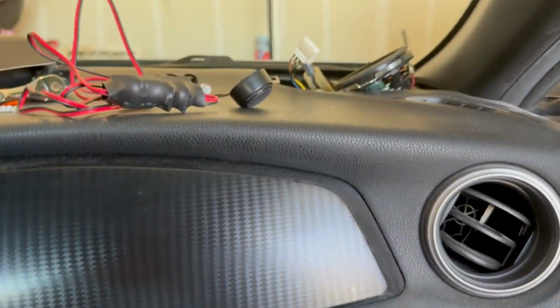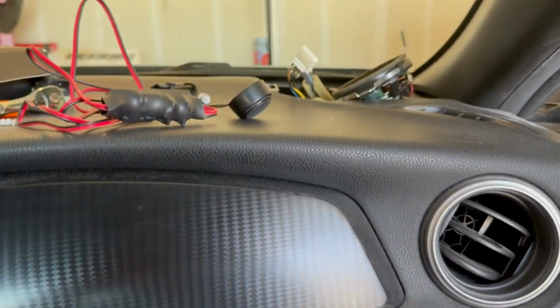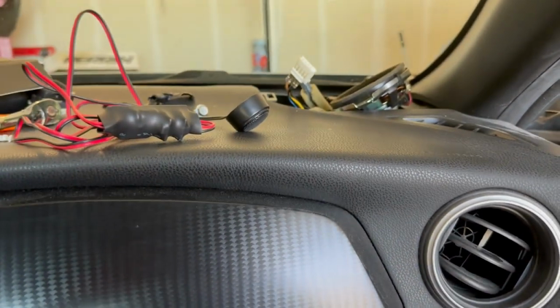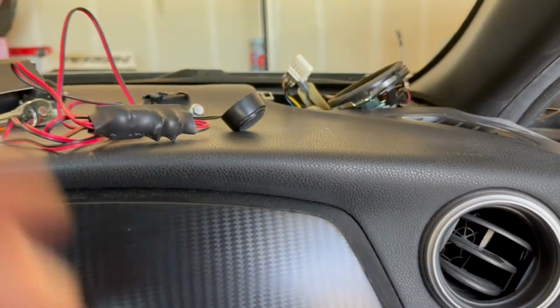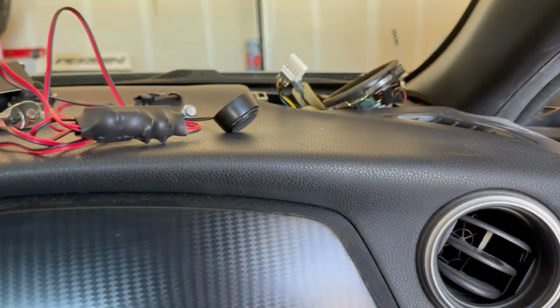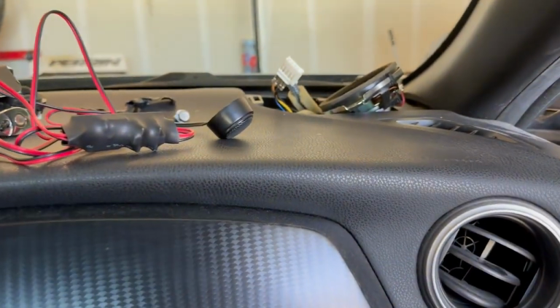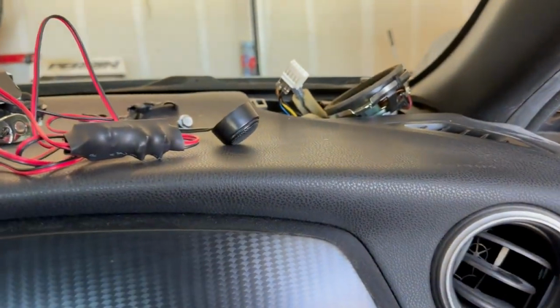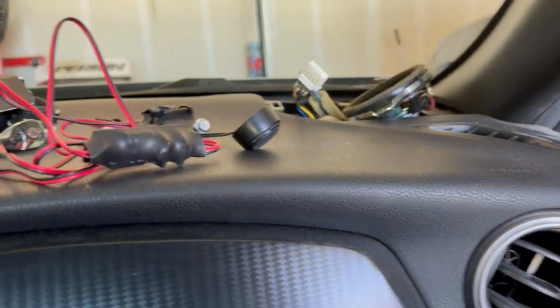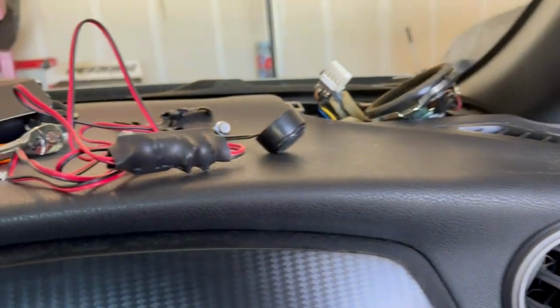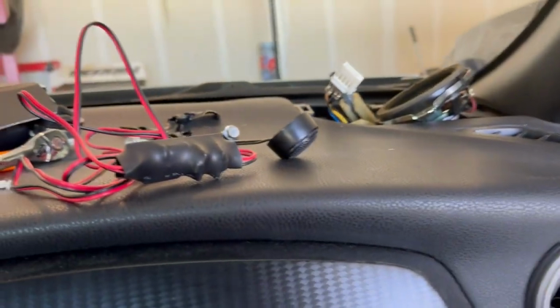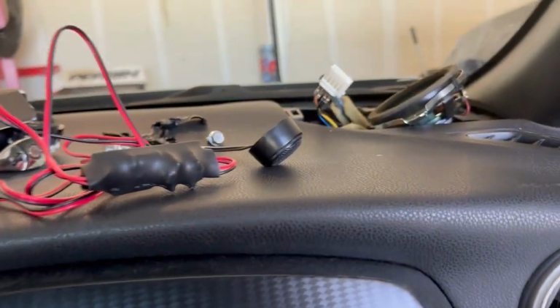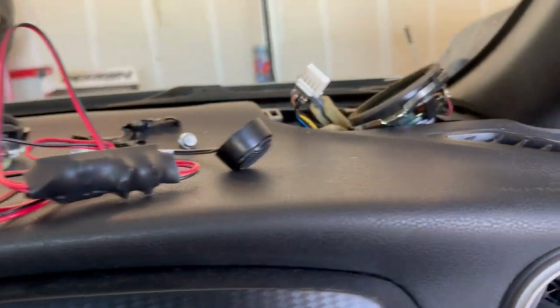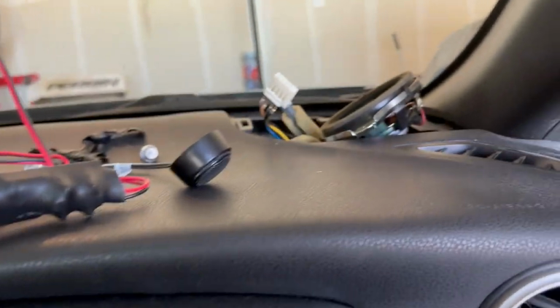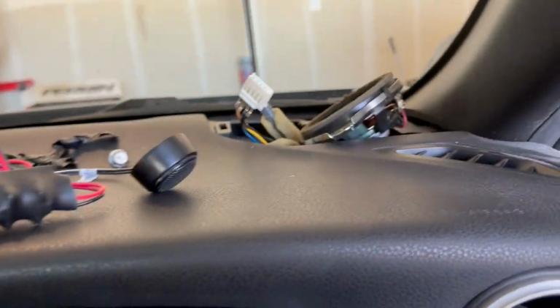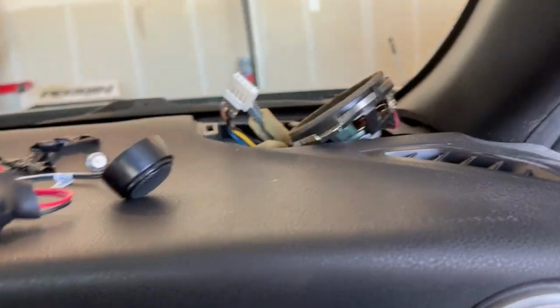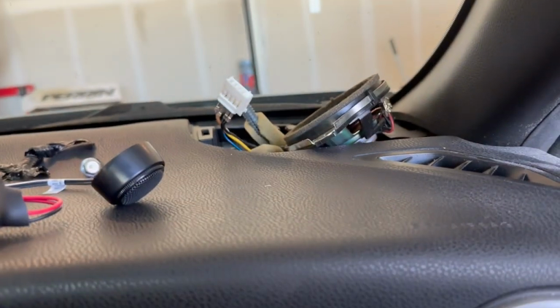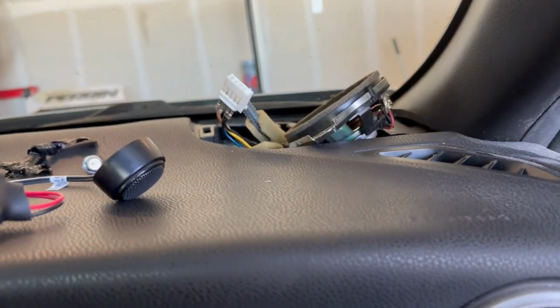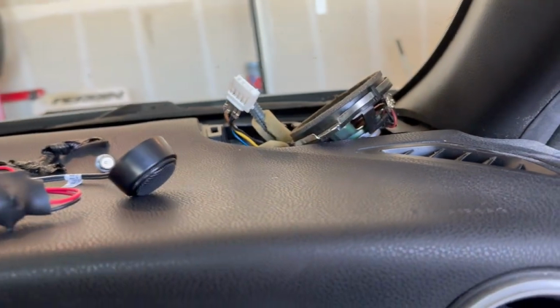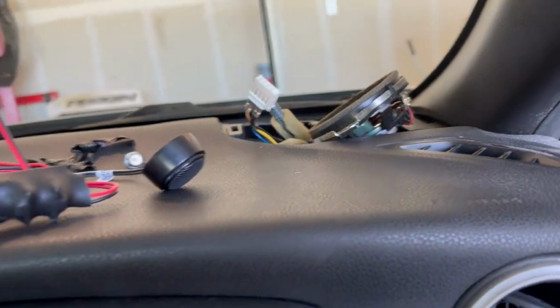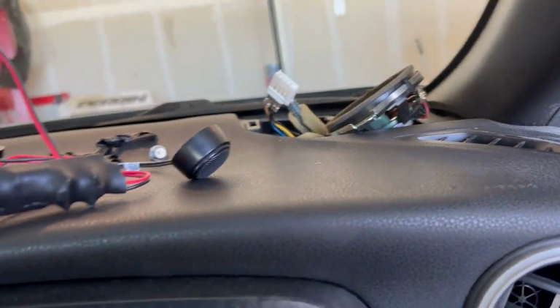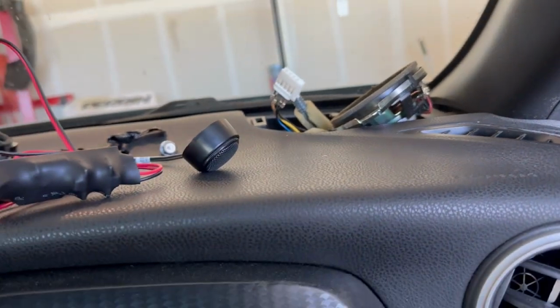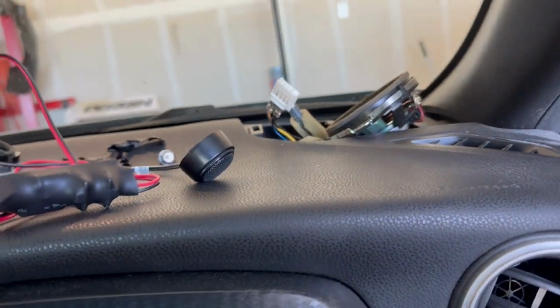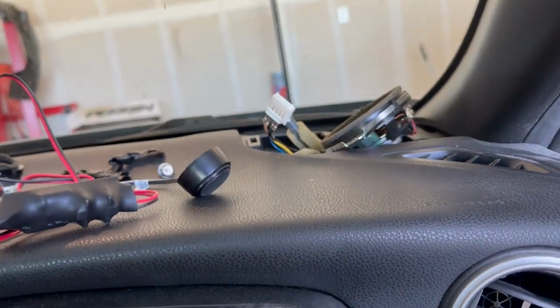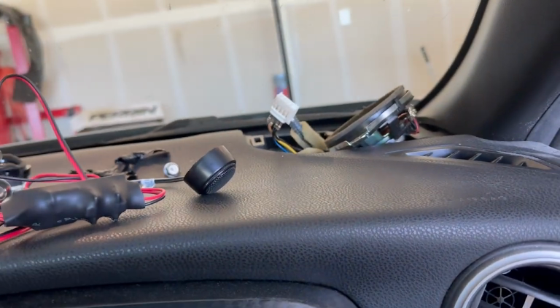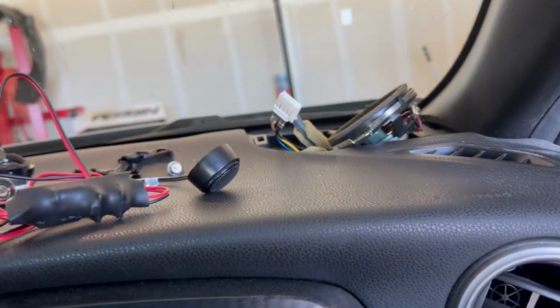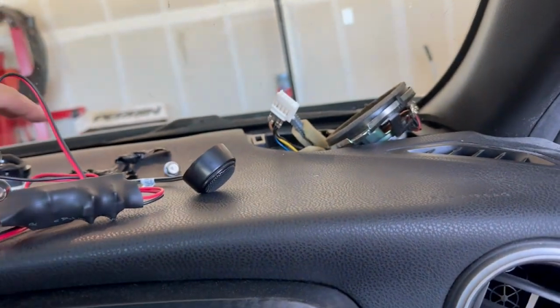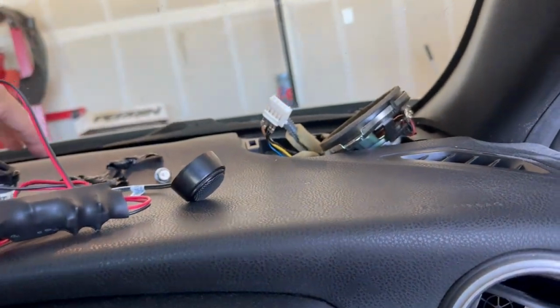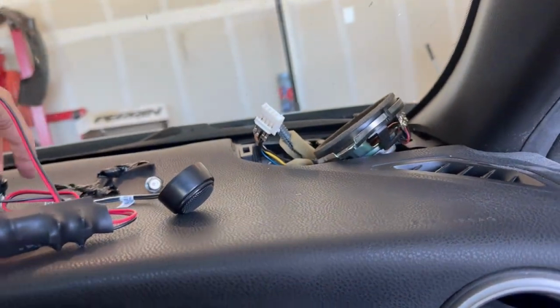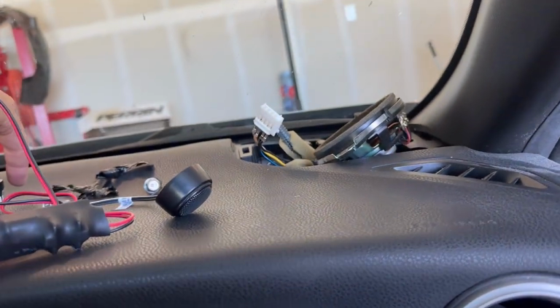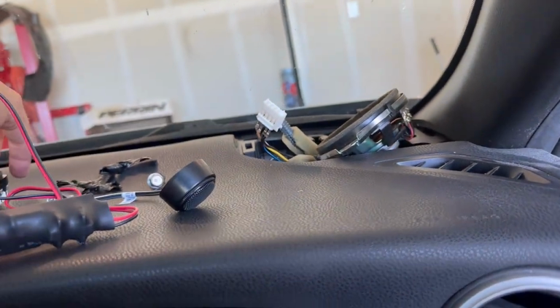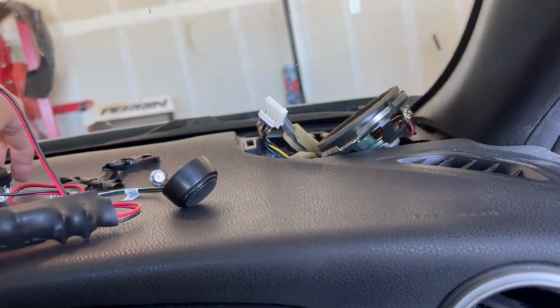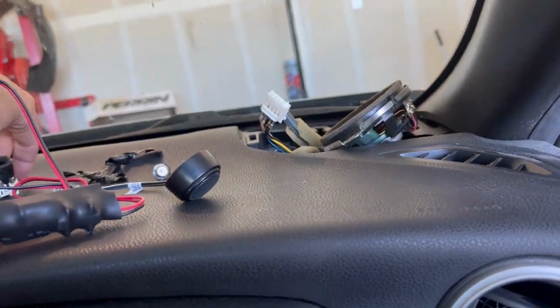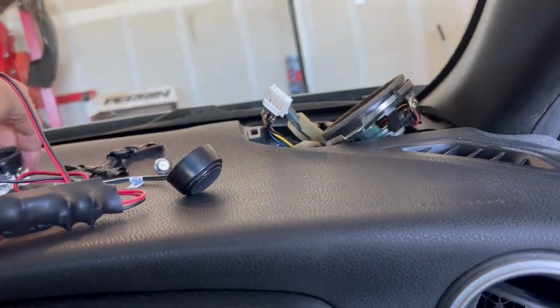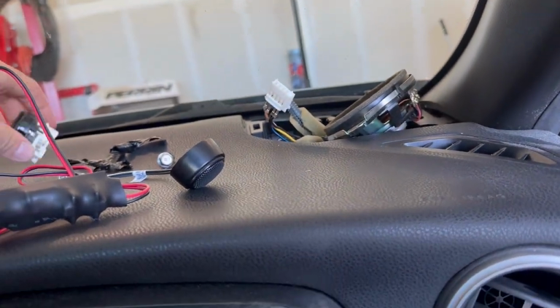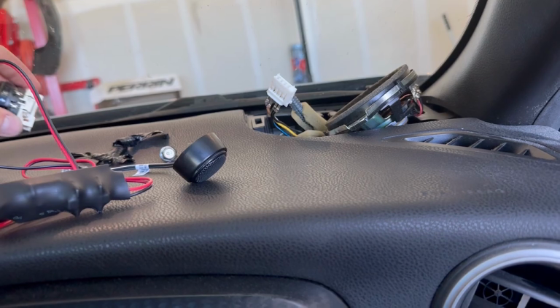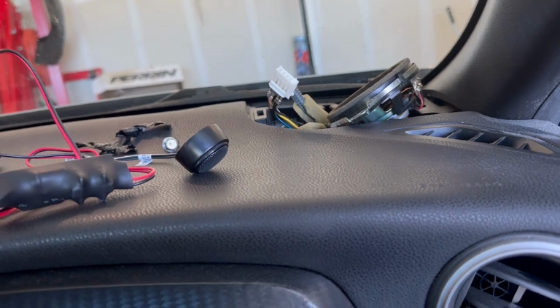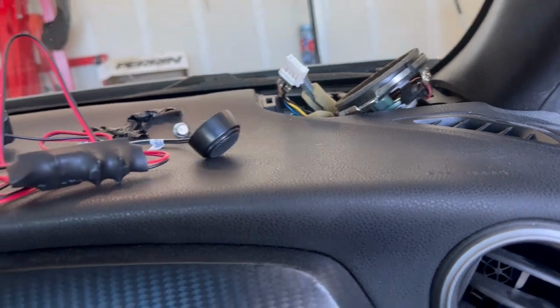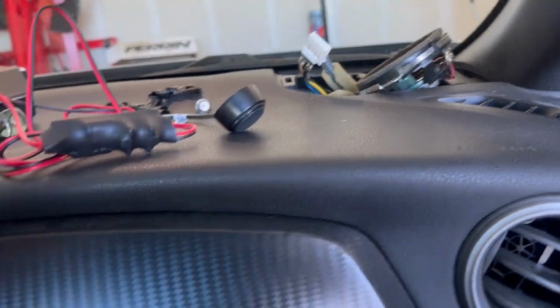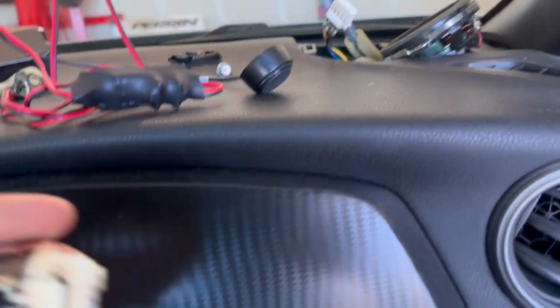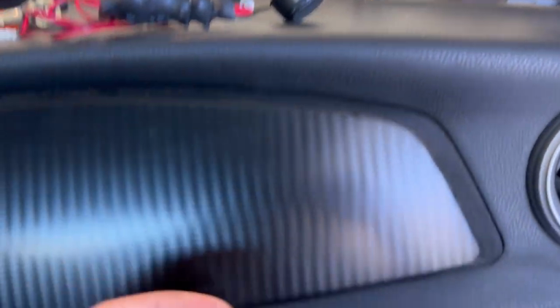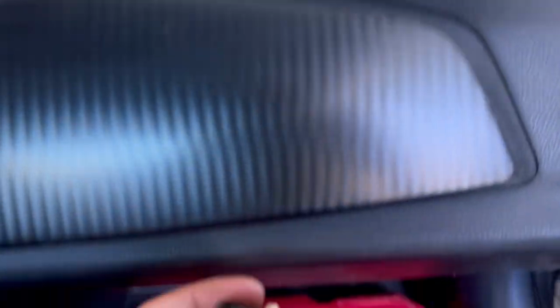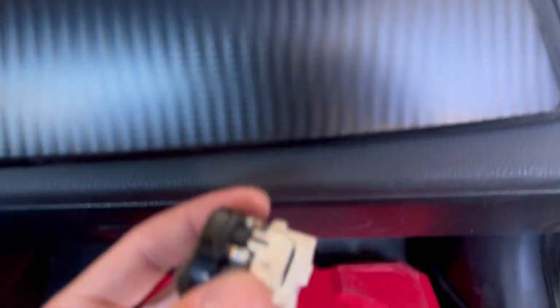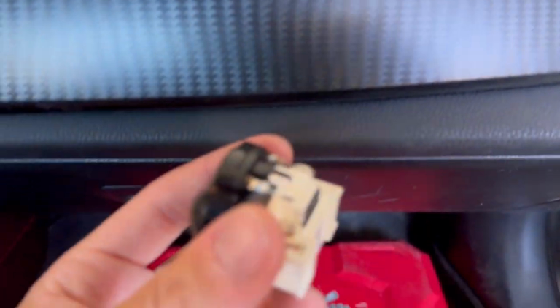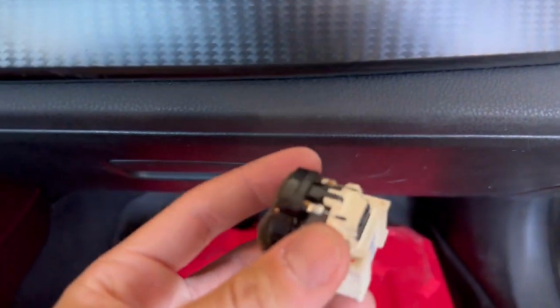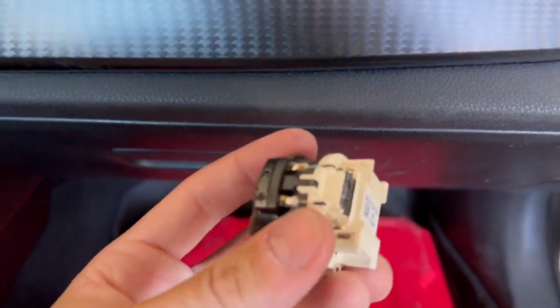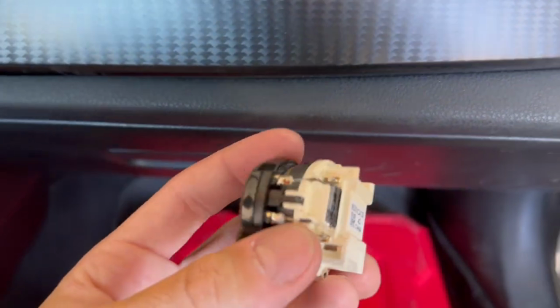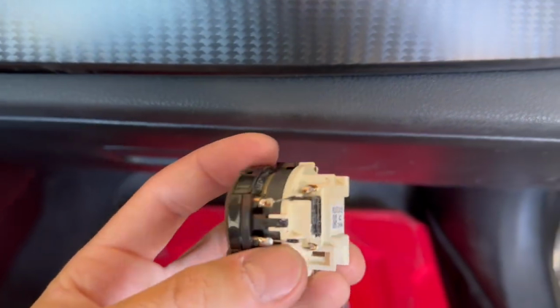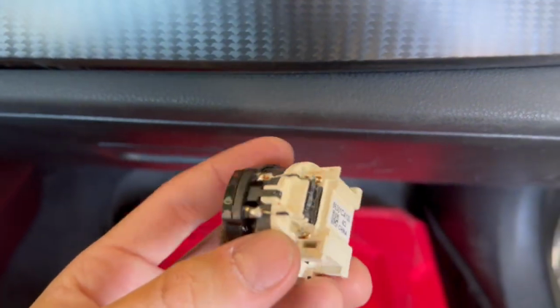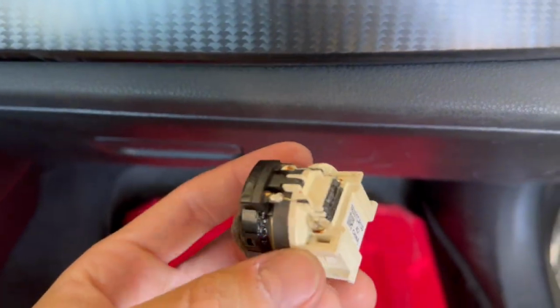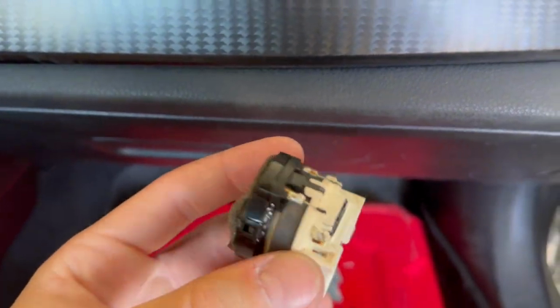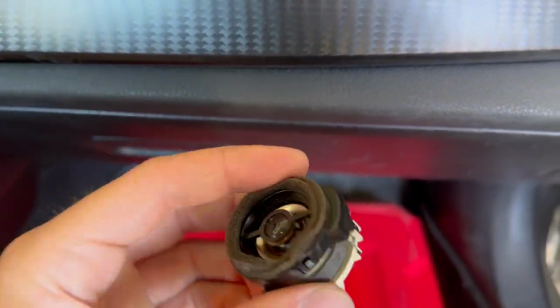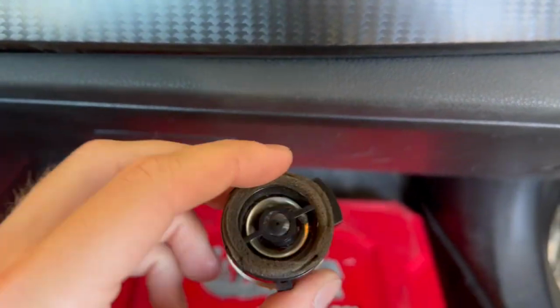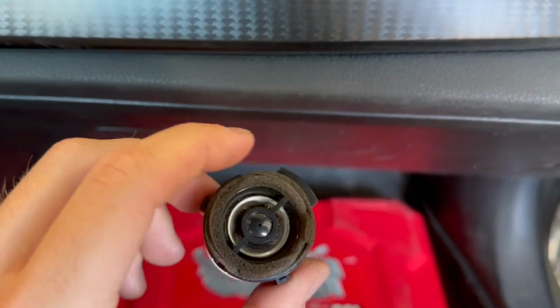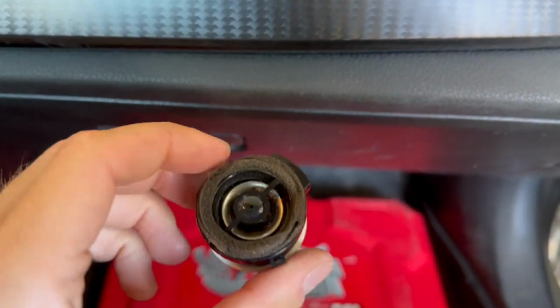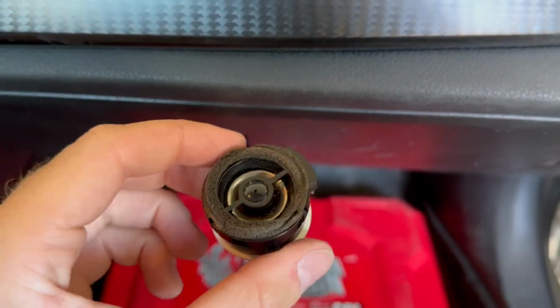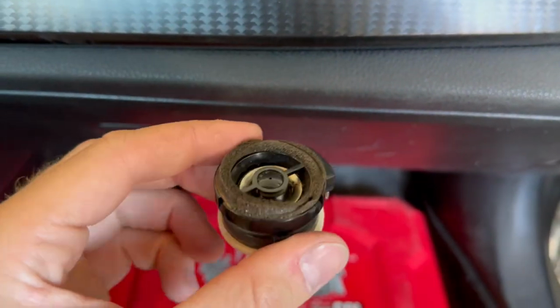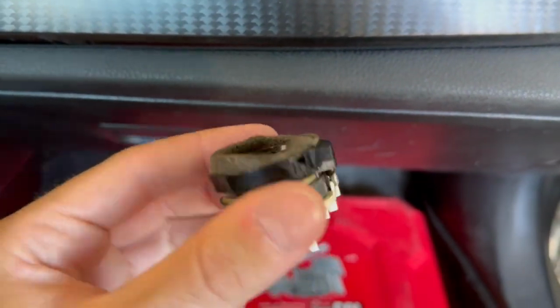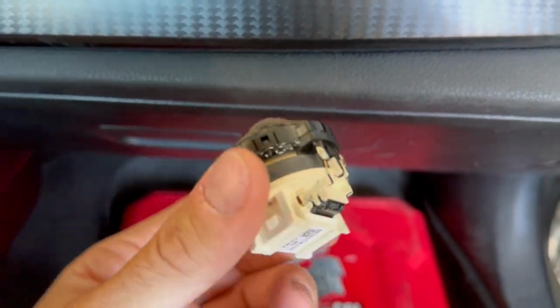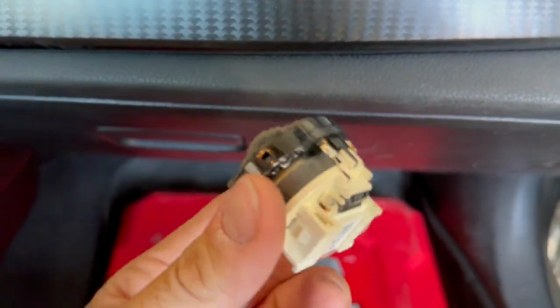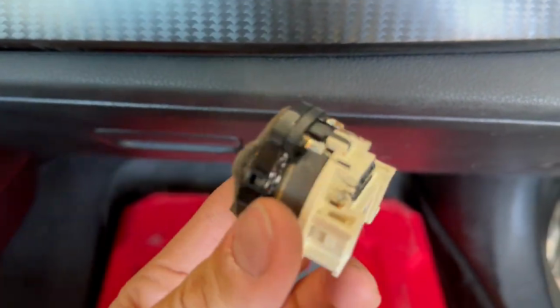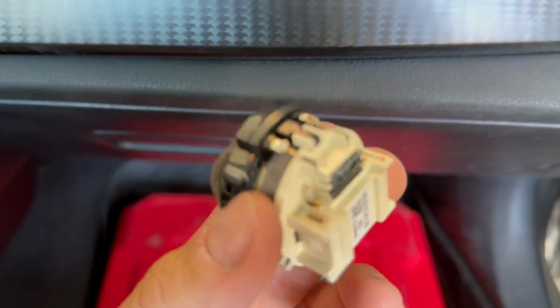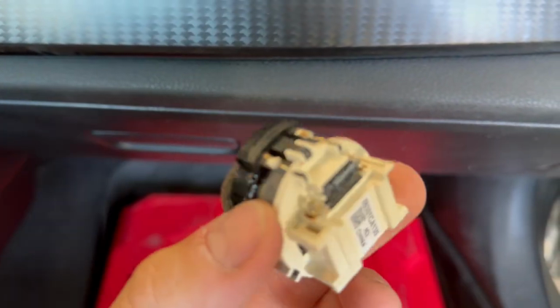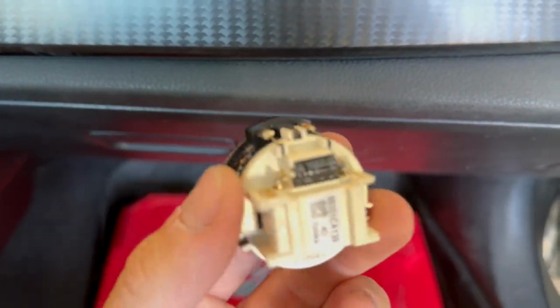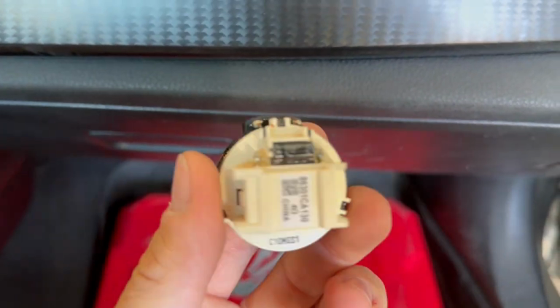I'm going to make a little tutorial on how to replace the tweeter speaker and the wiring on a Scion FRS.